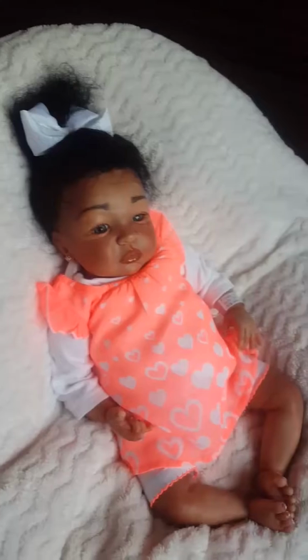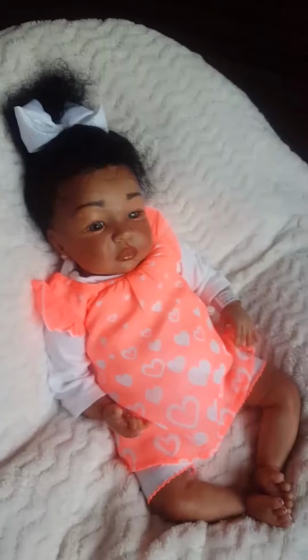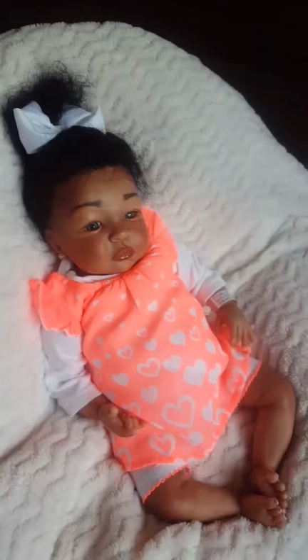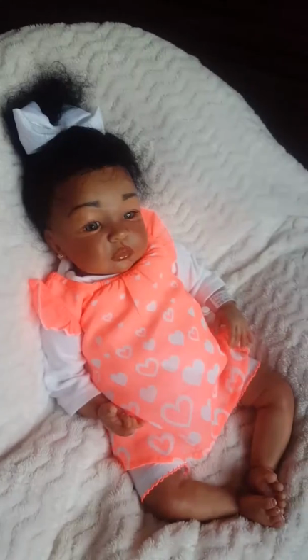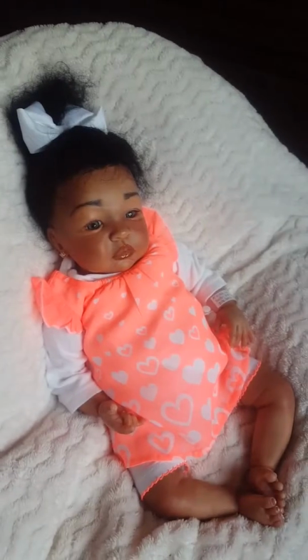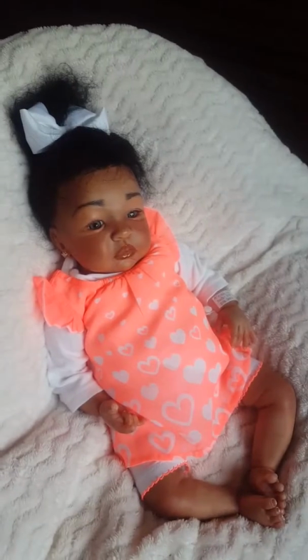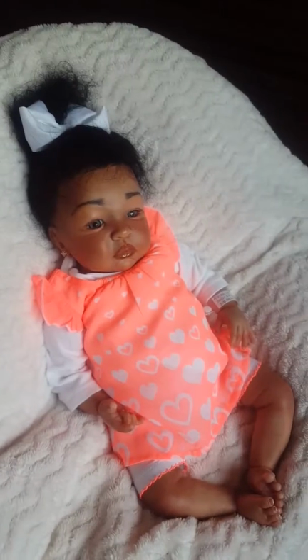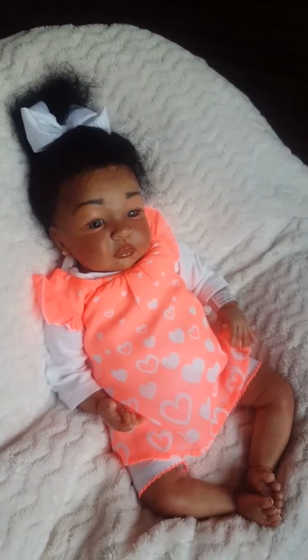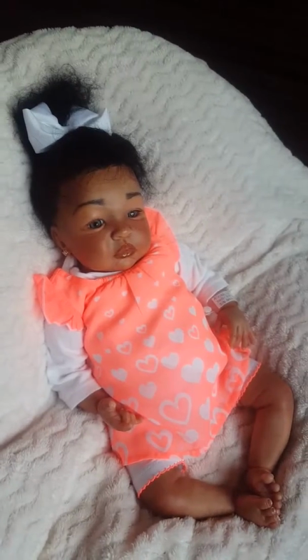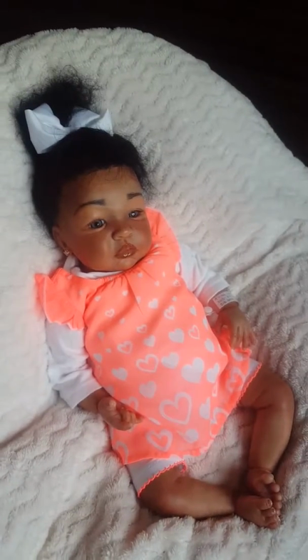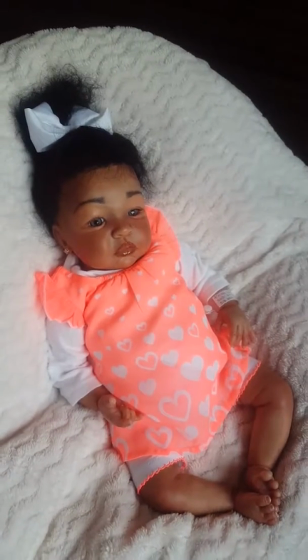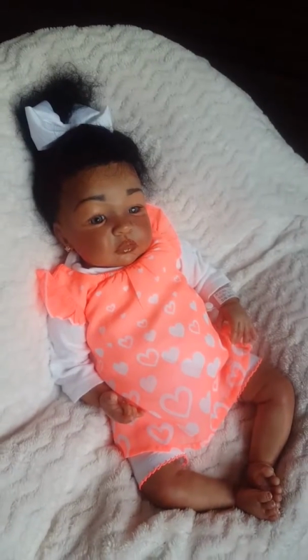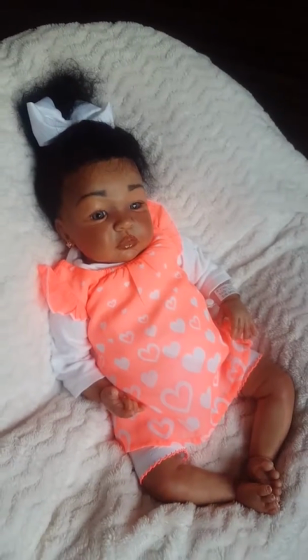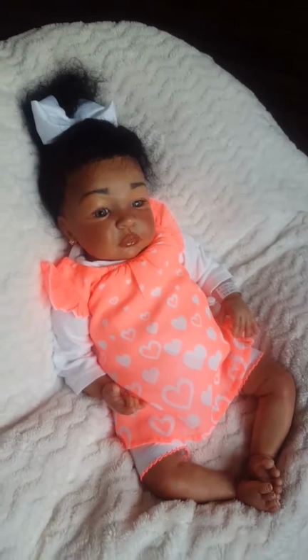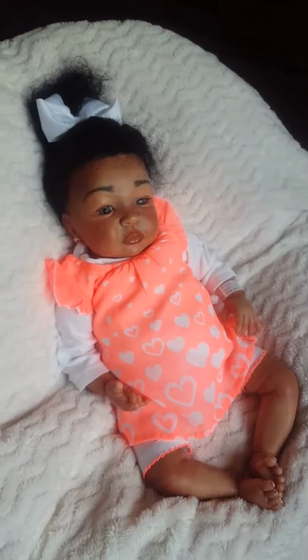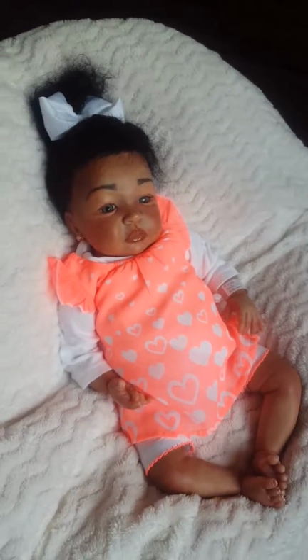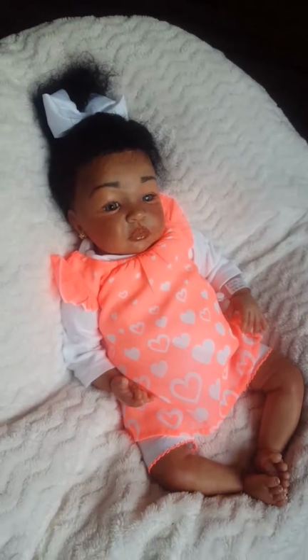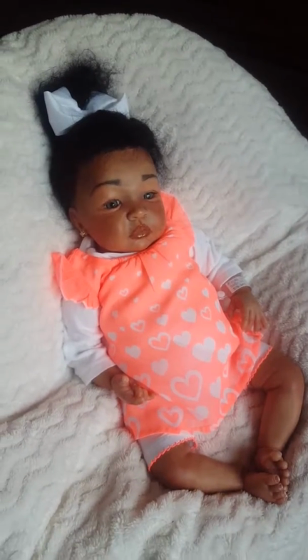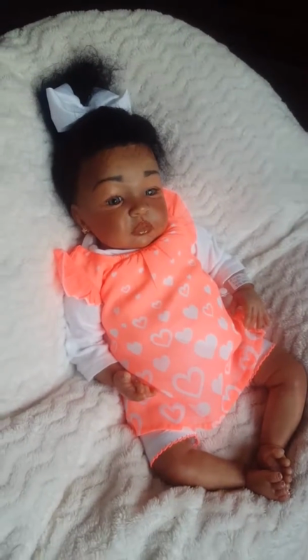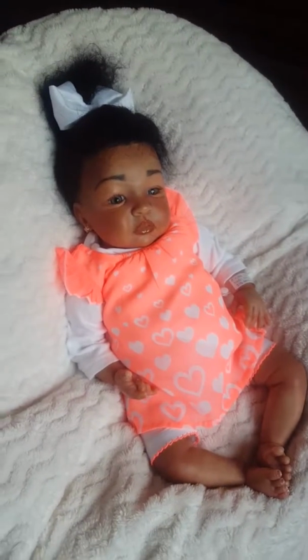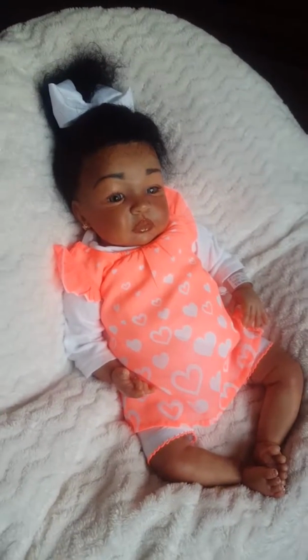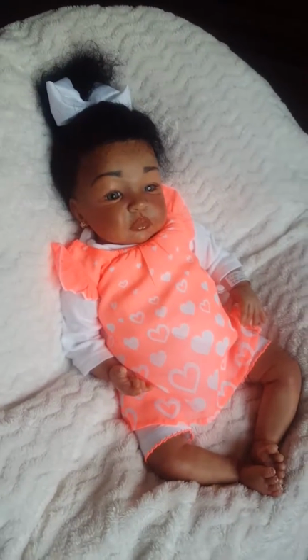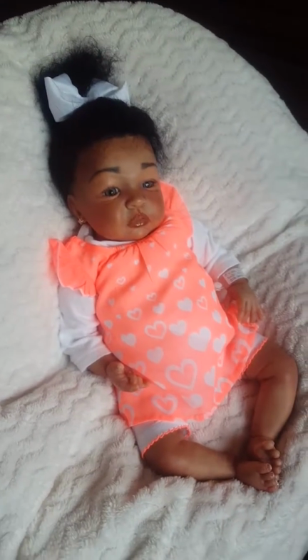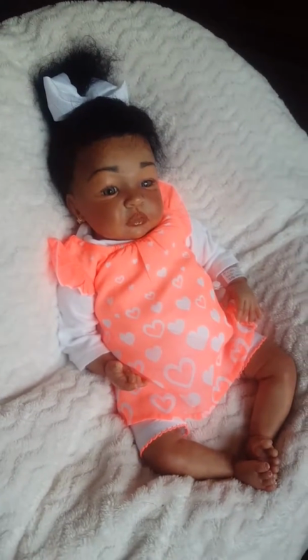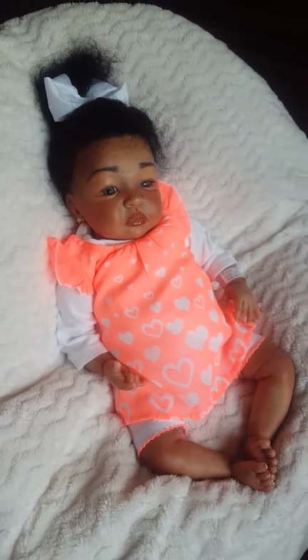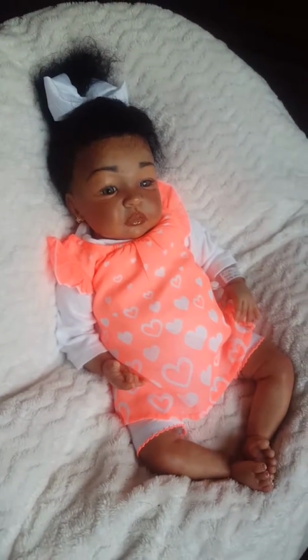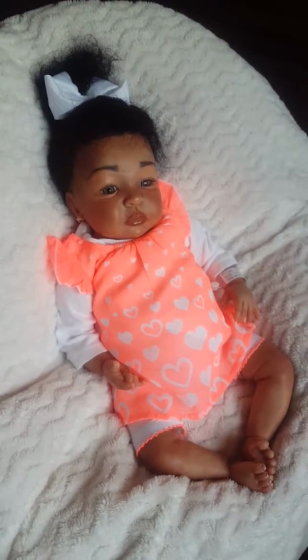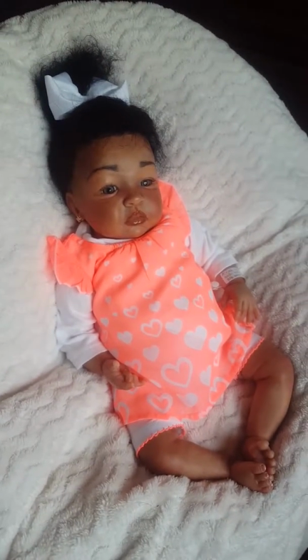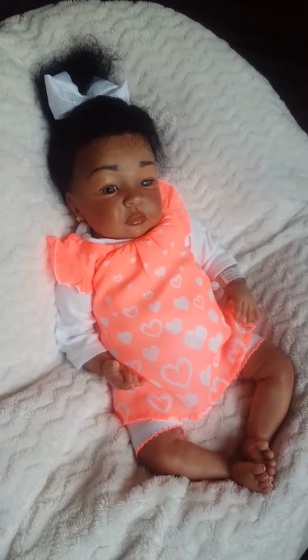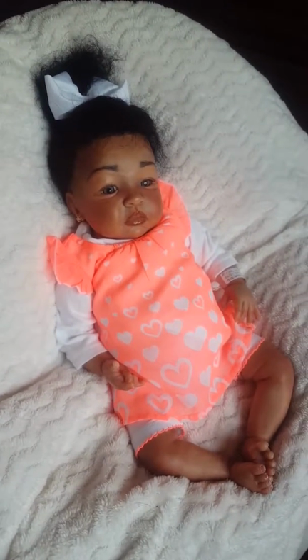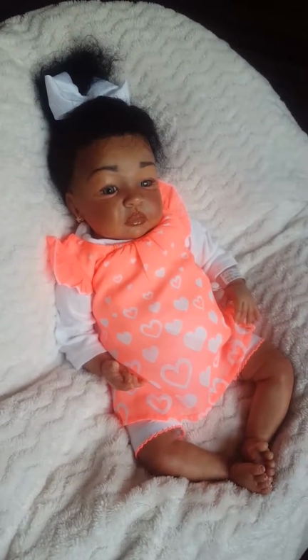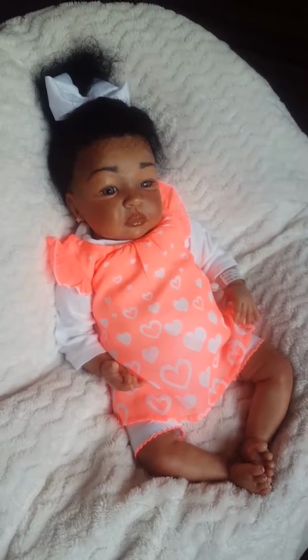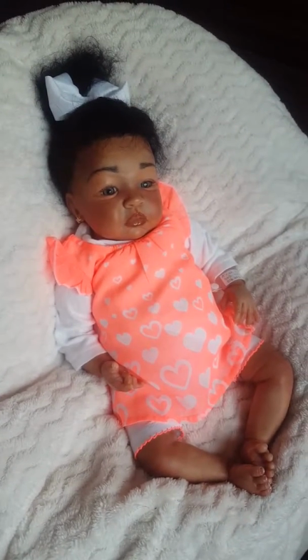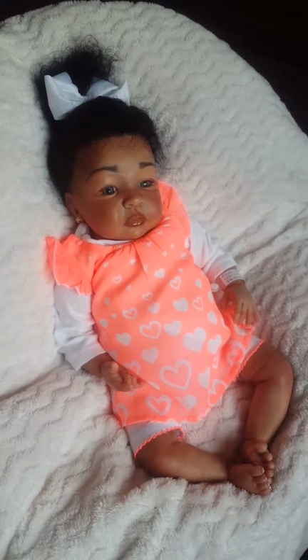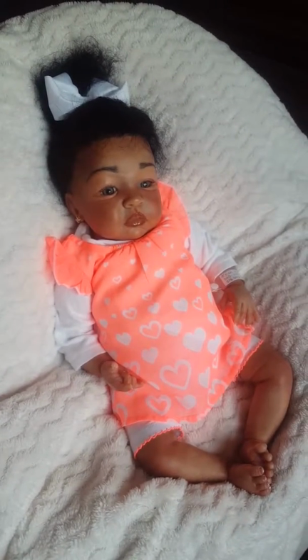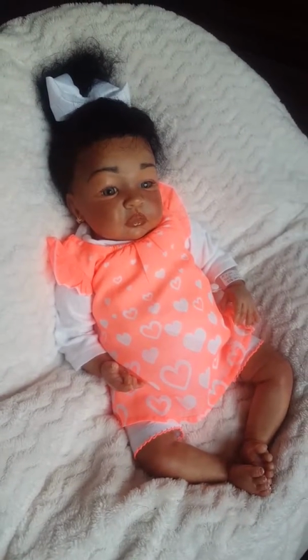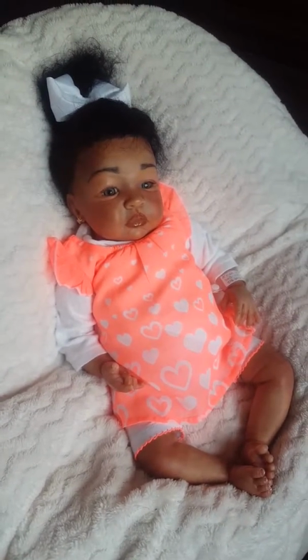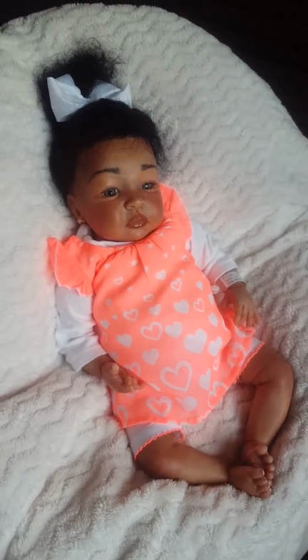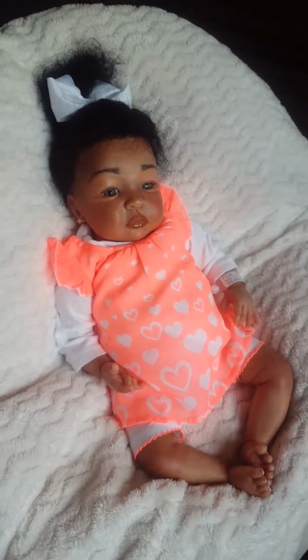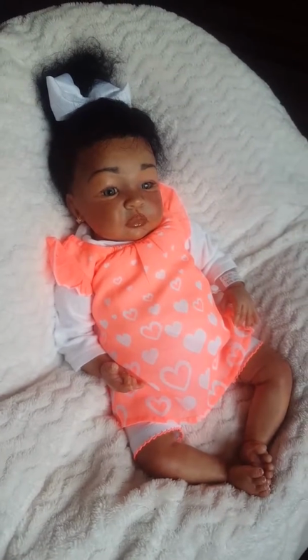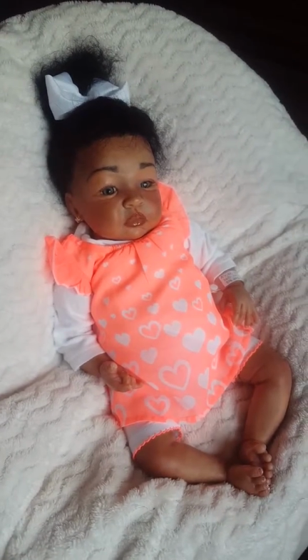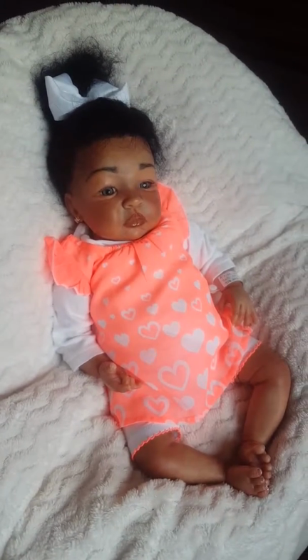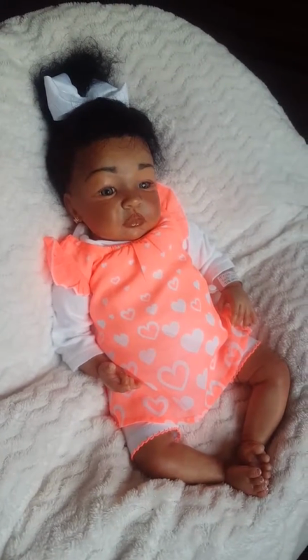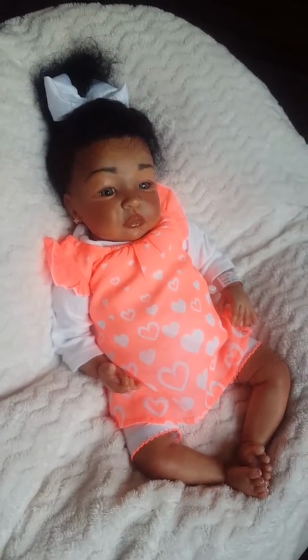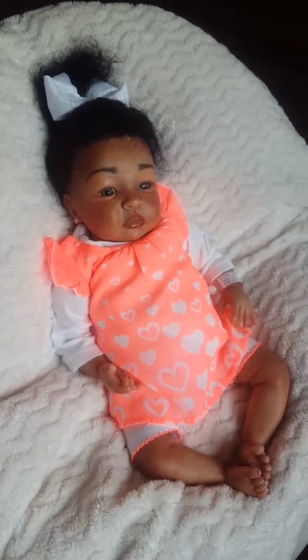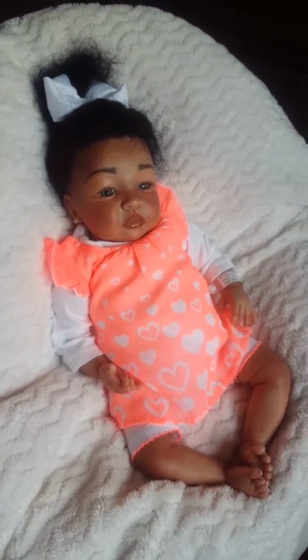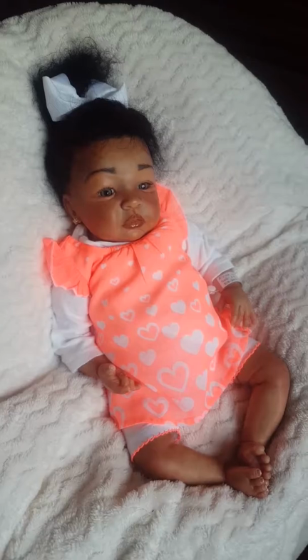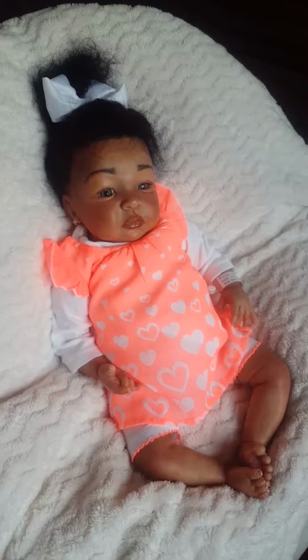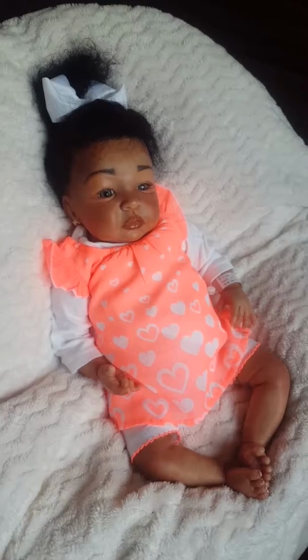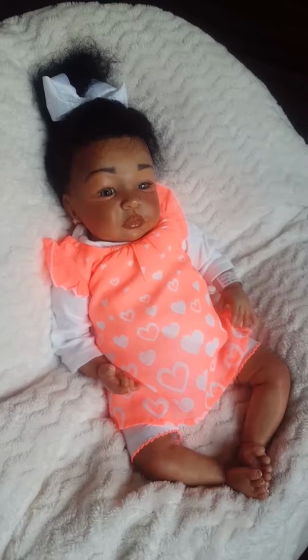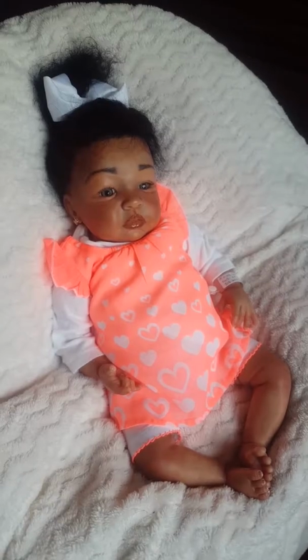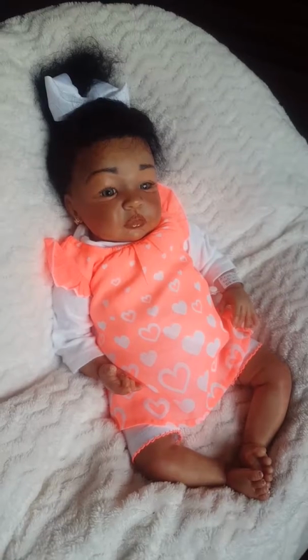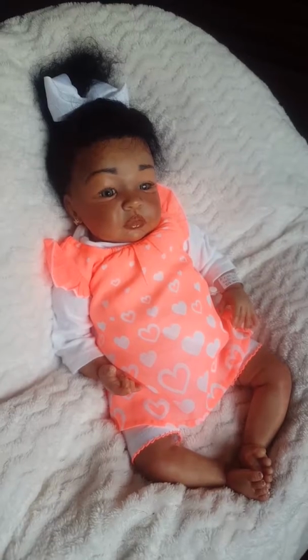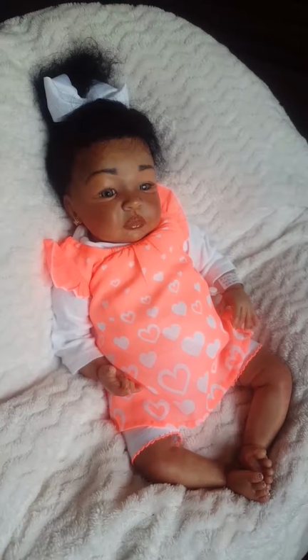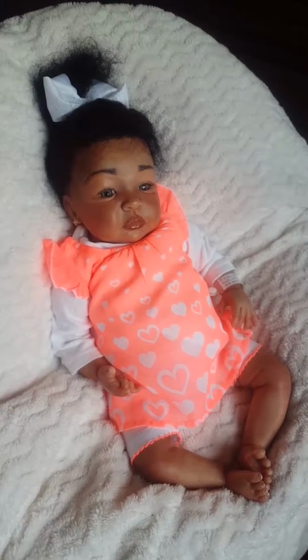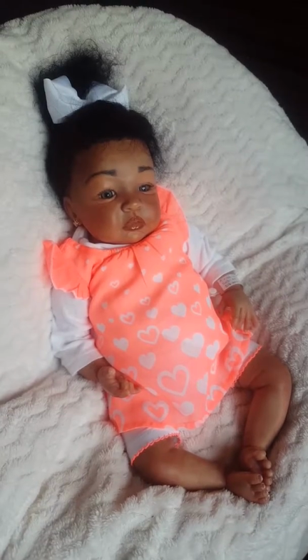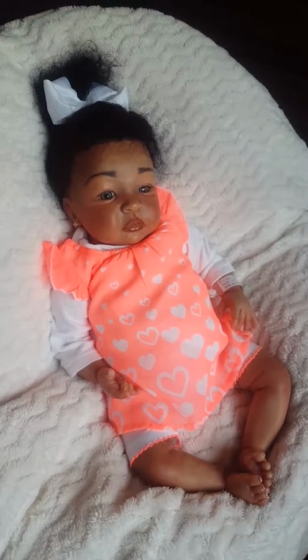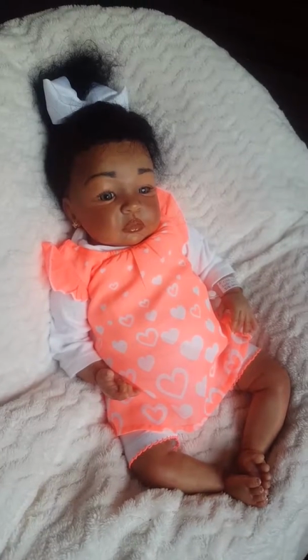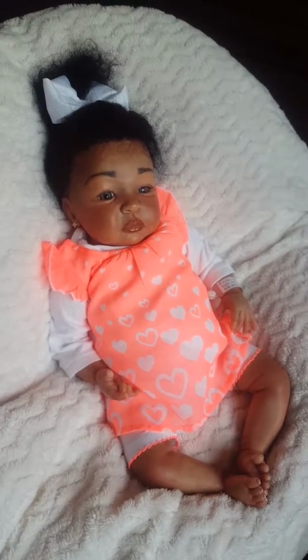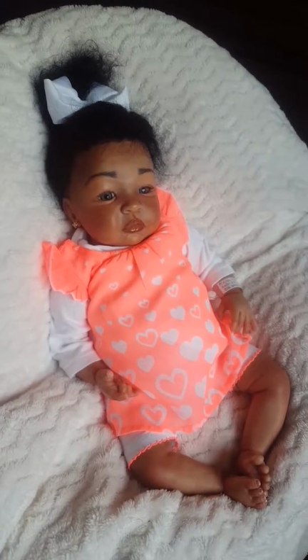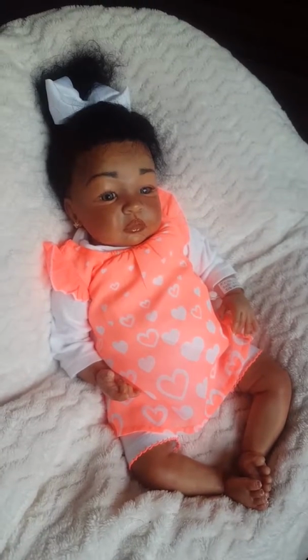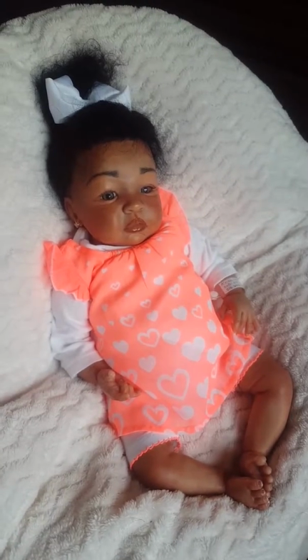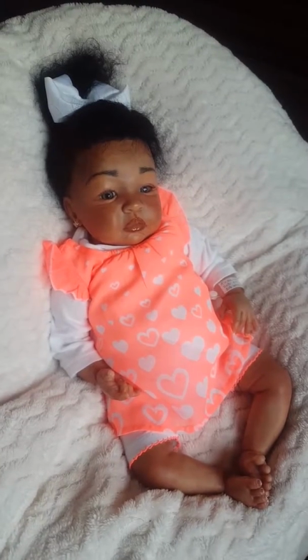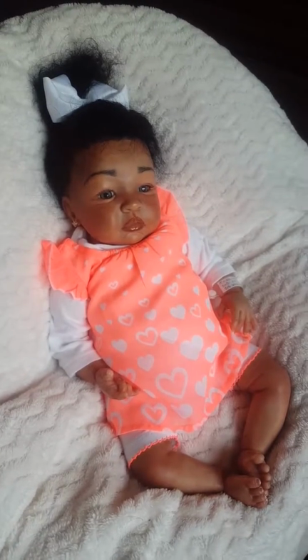Hey everyone, this is Charlotte from Cam's Reborns. I wanted to do a quick little video today and share this beautiful little custom order baby with you.